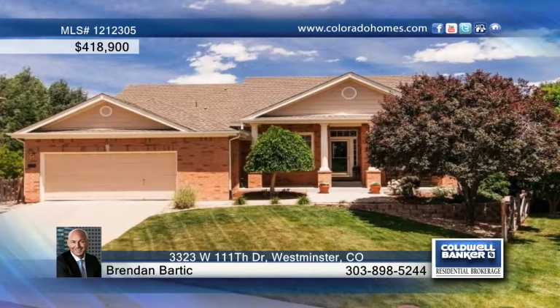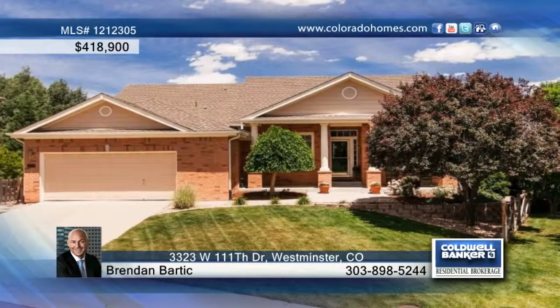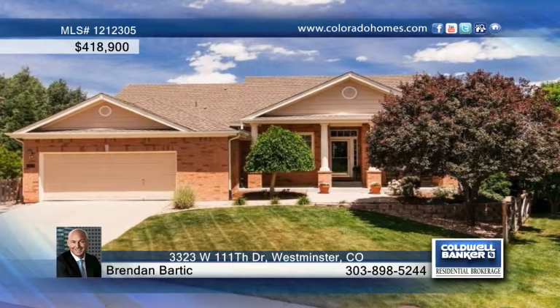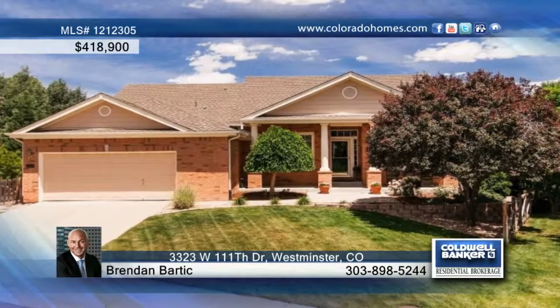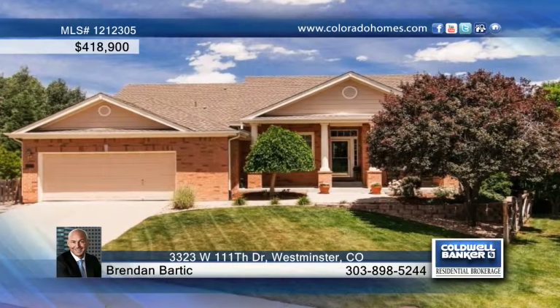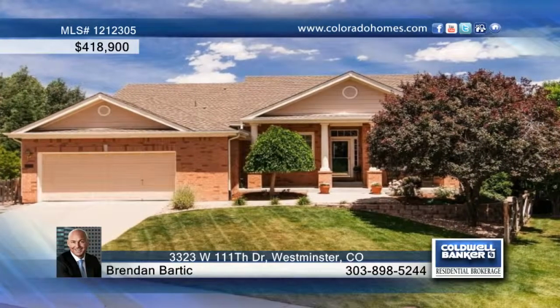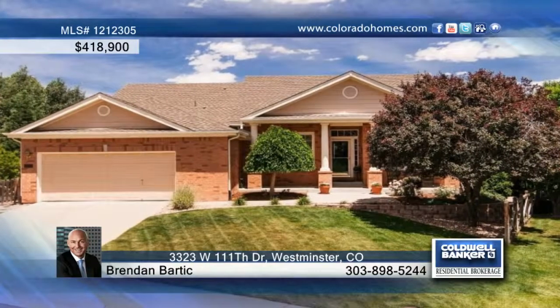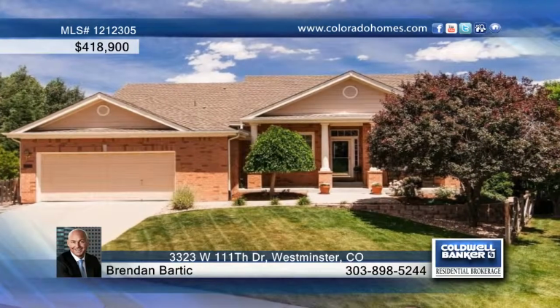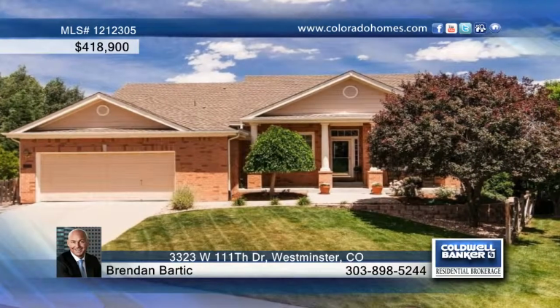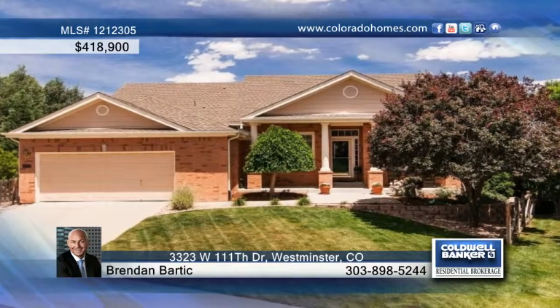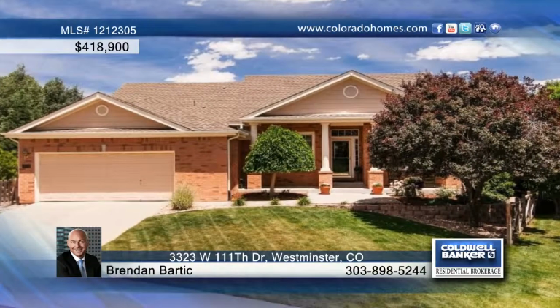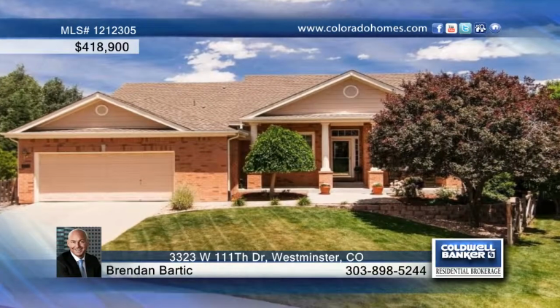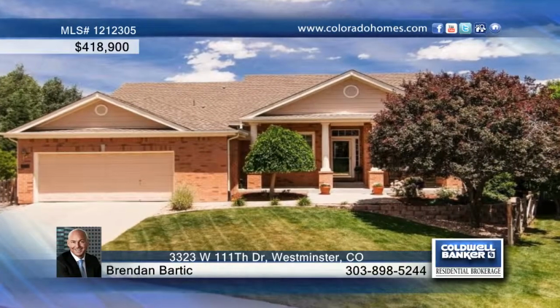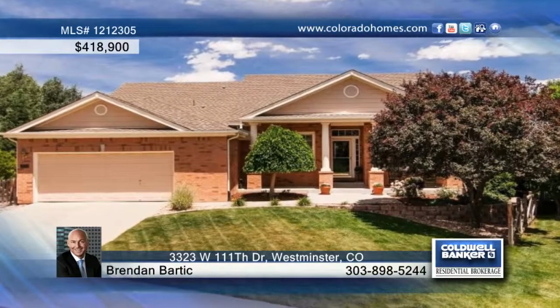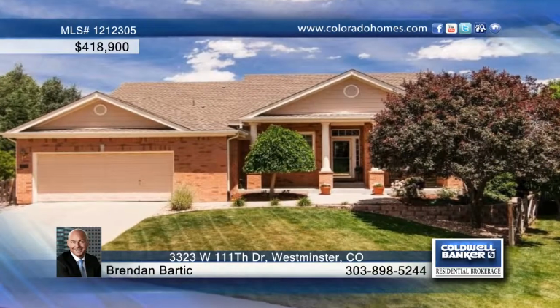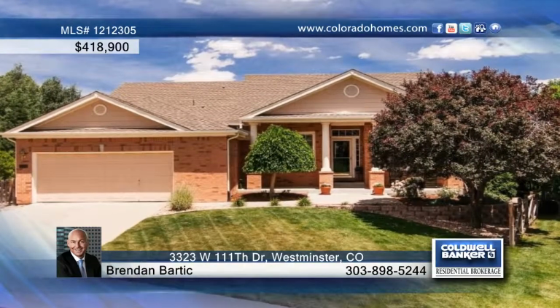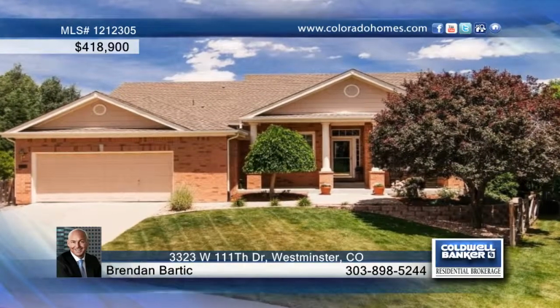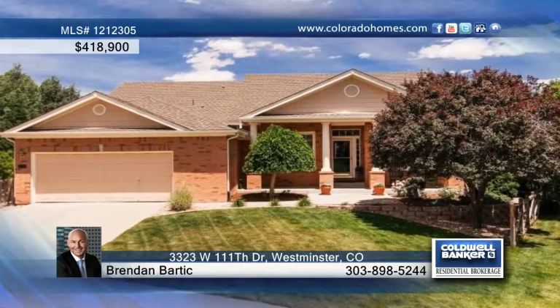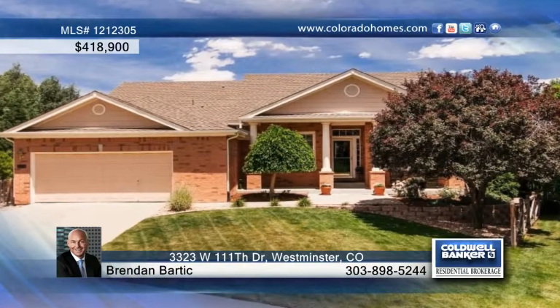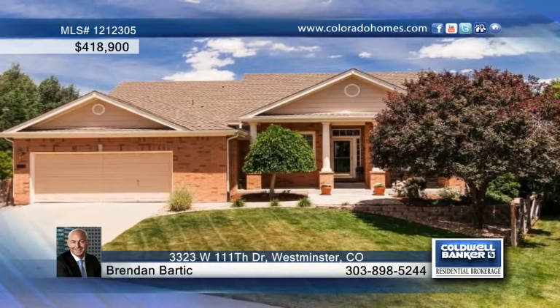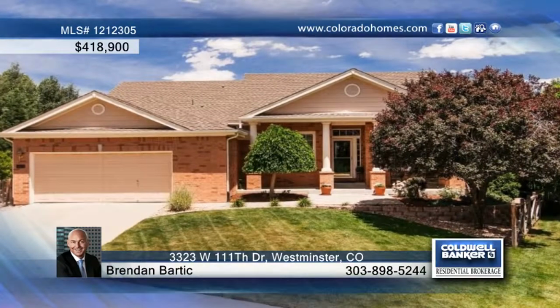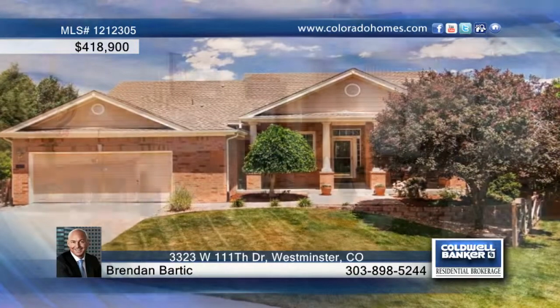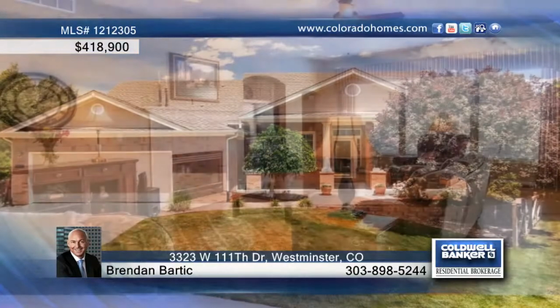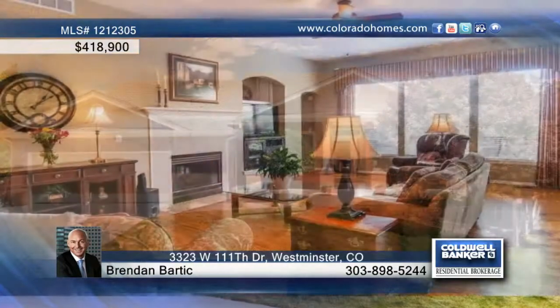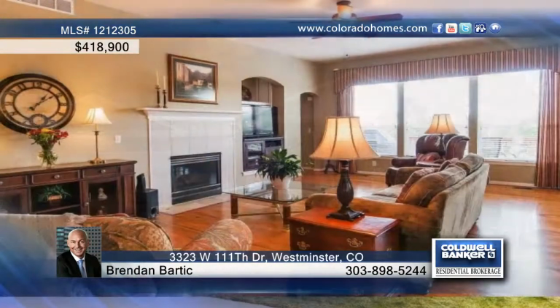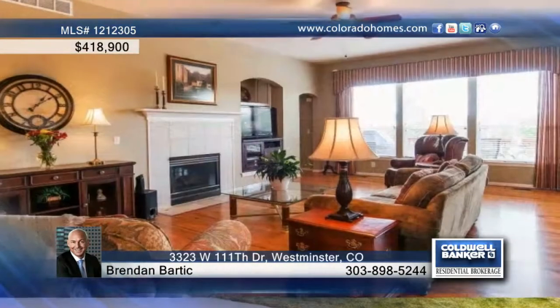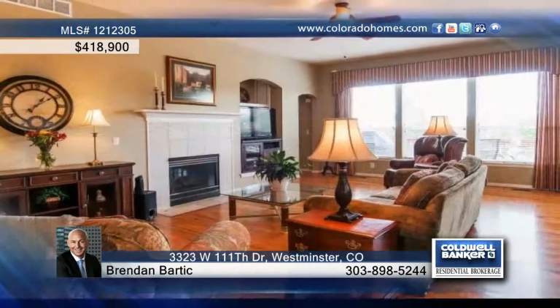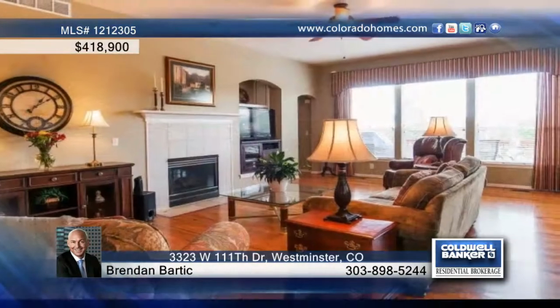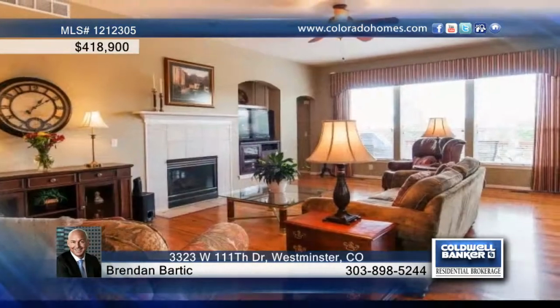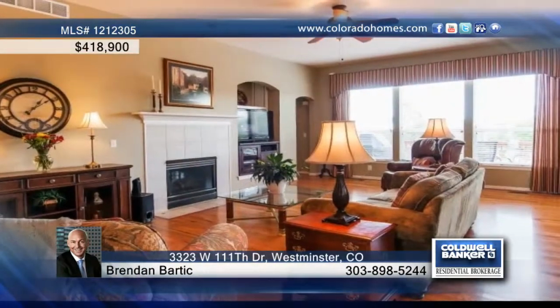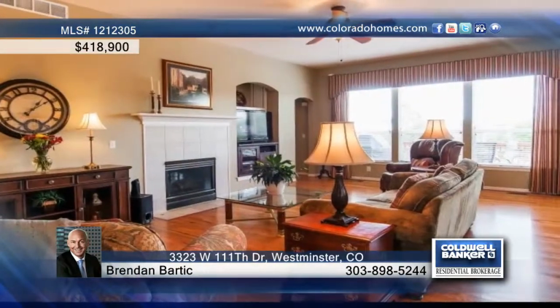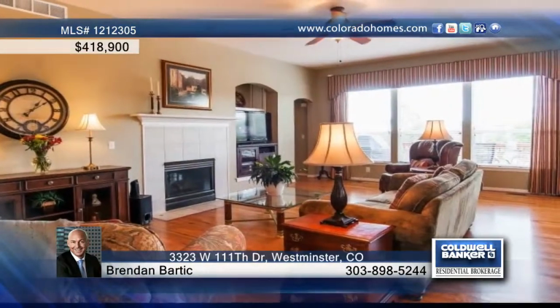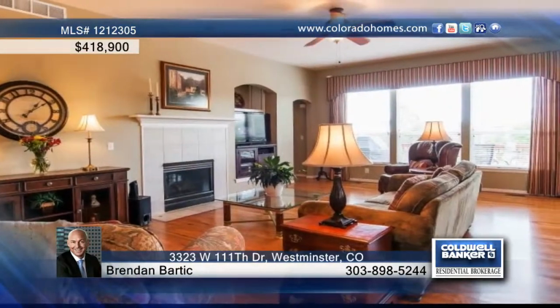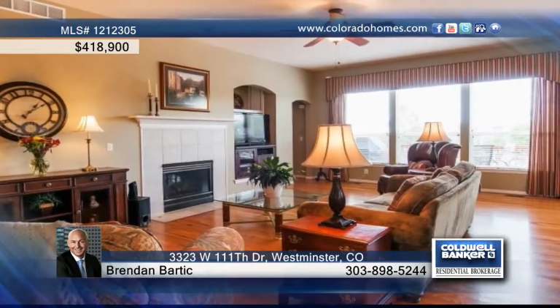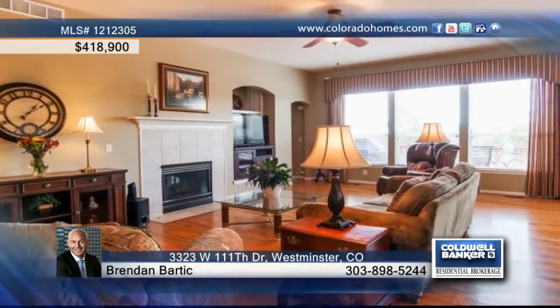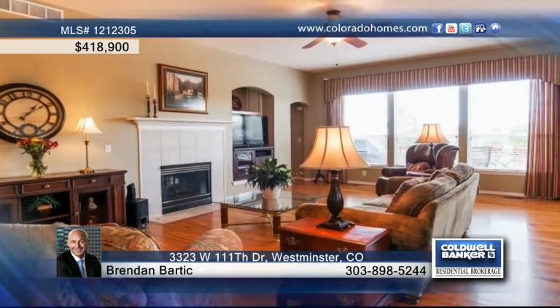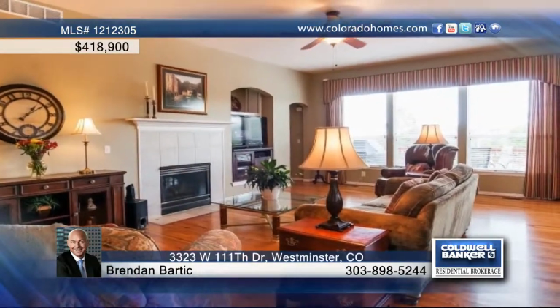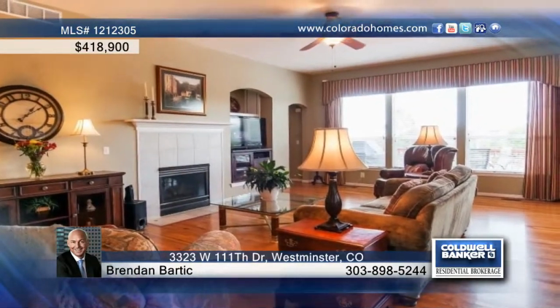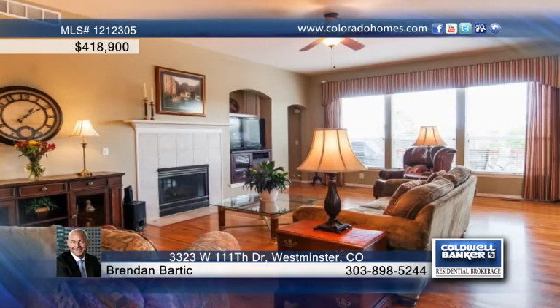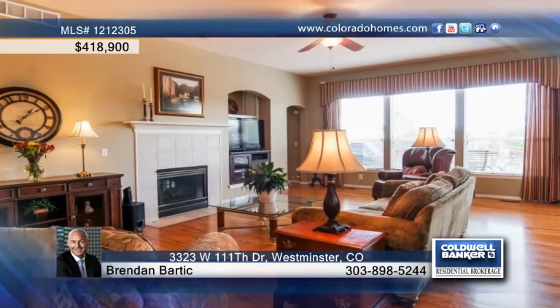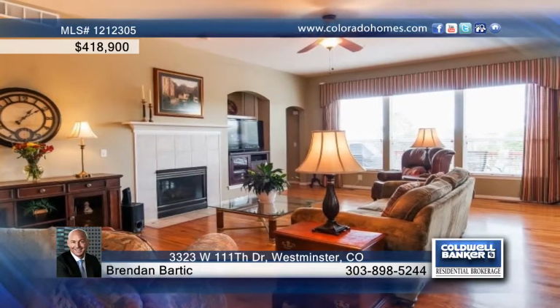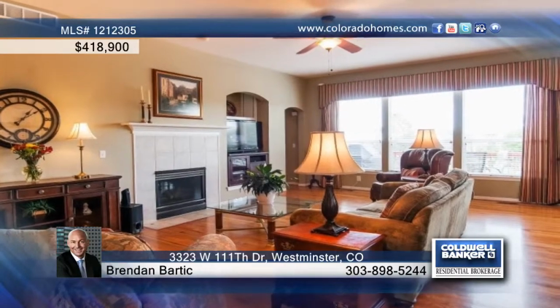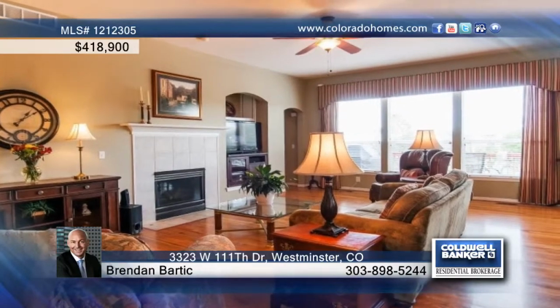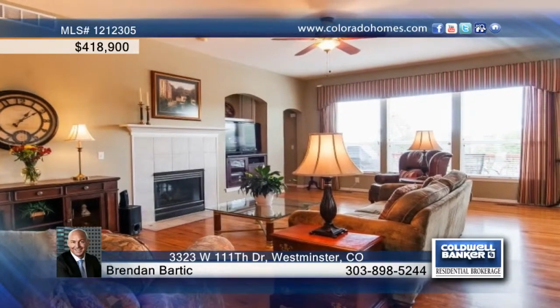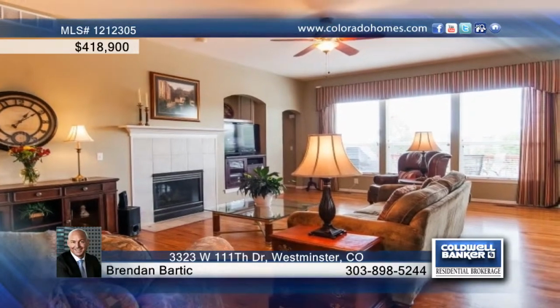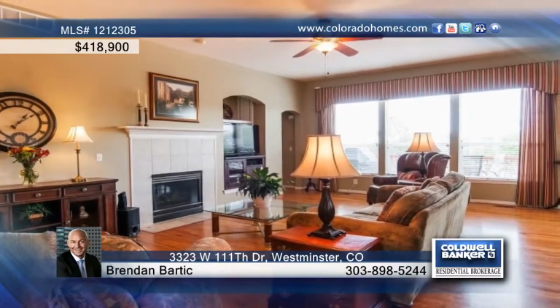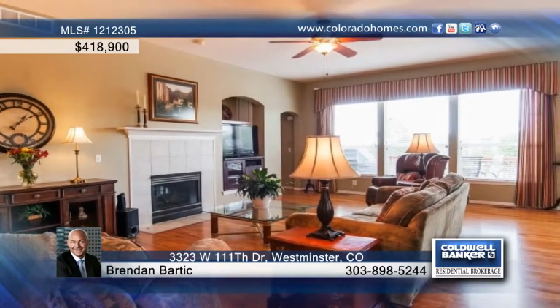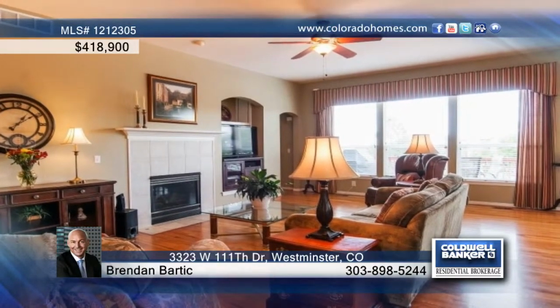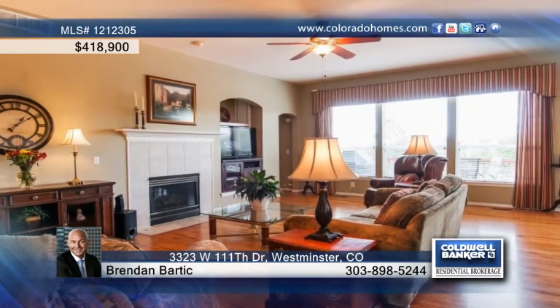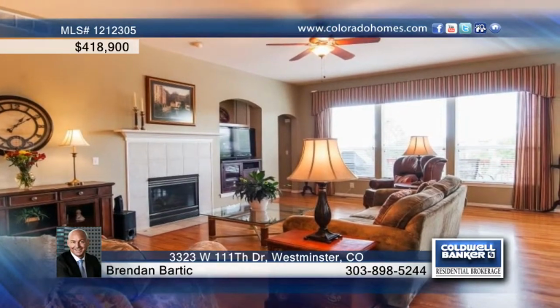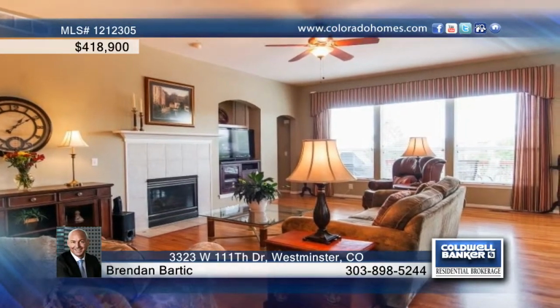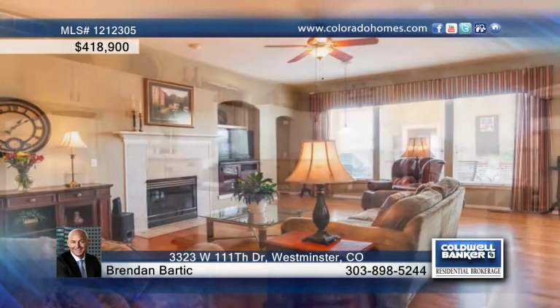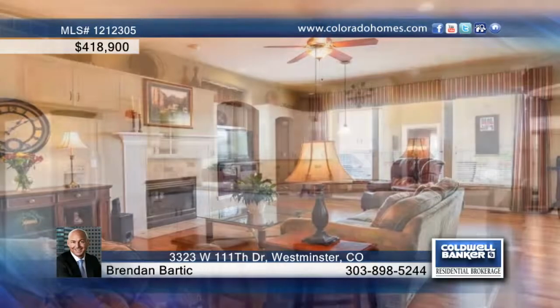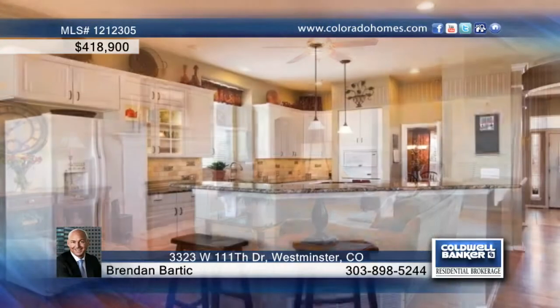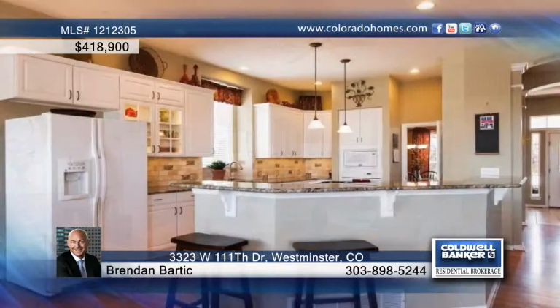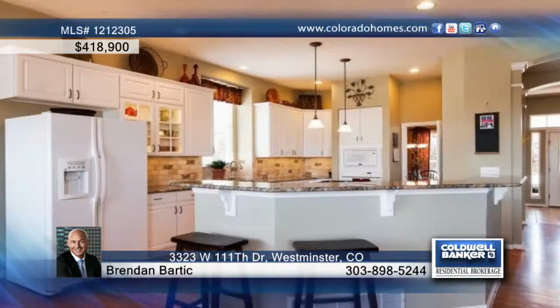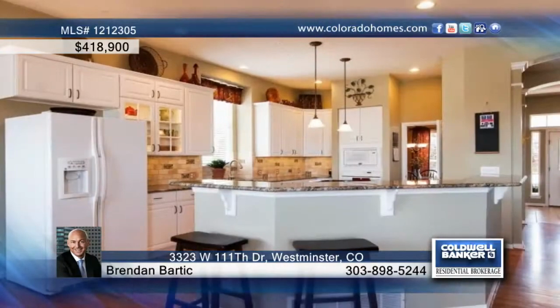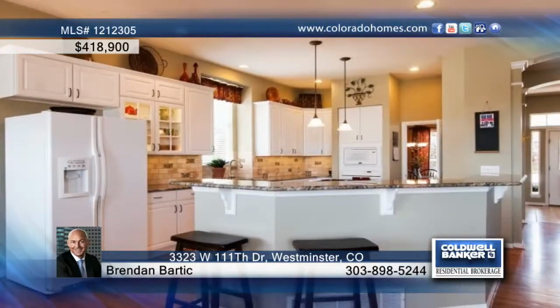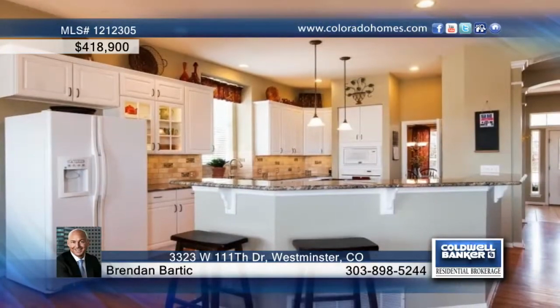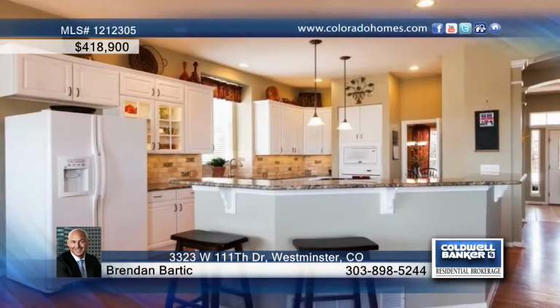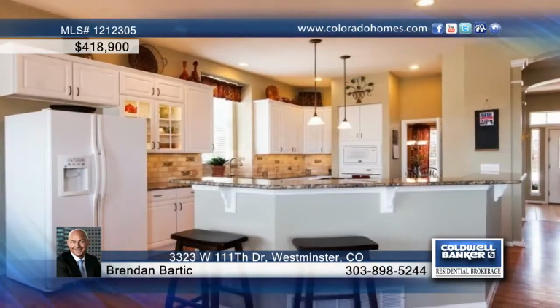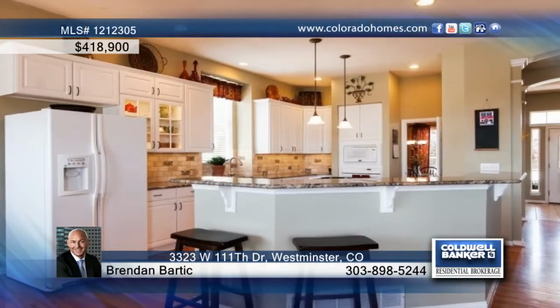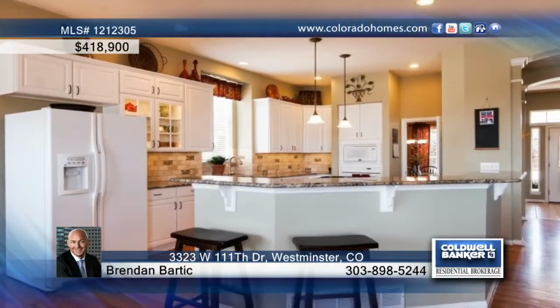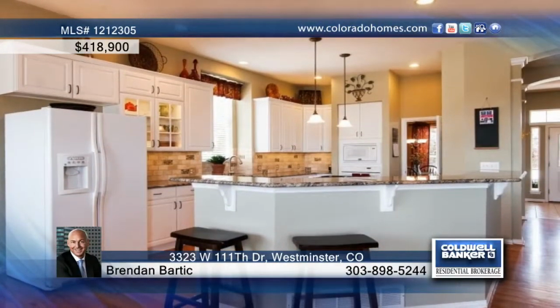This charming three-bedroom, two-bath, brick ranch-style home is located in a desirable established neighborhood in Westminster, Colorado.